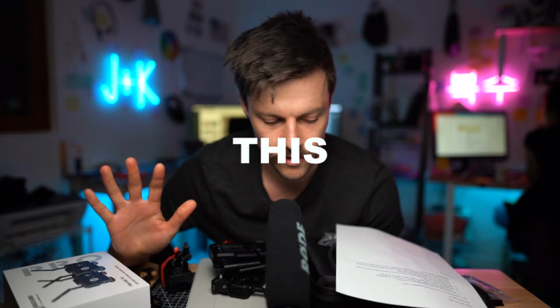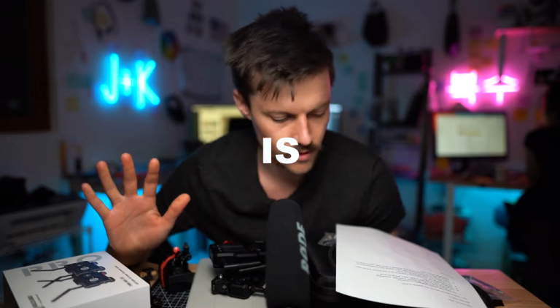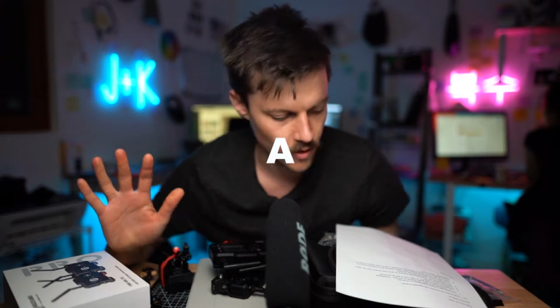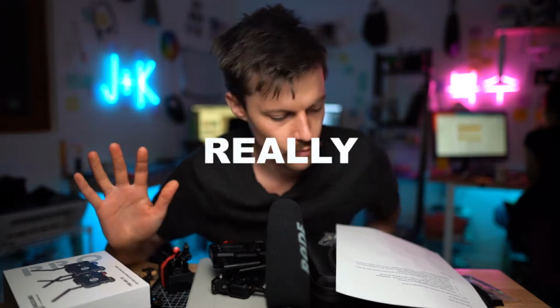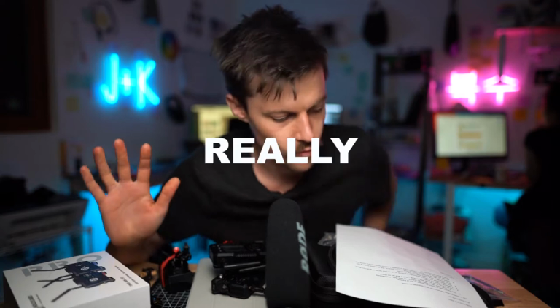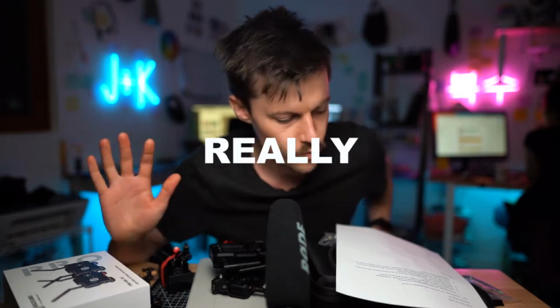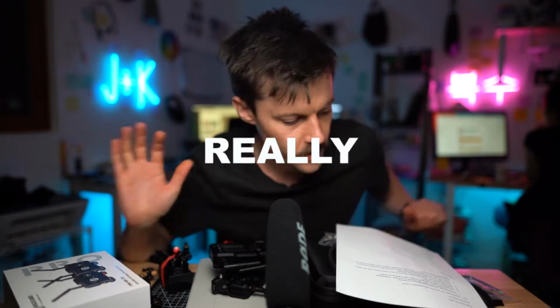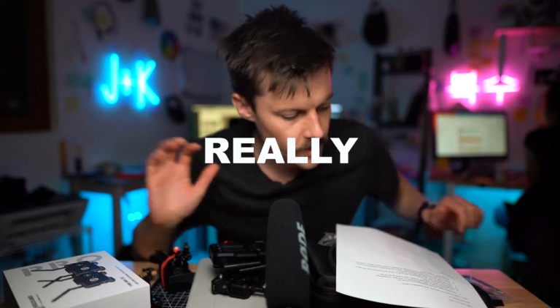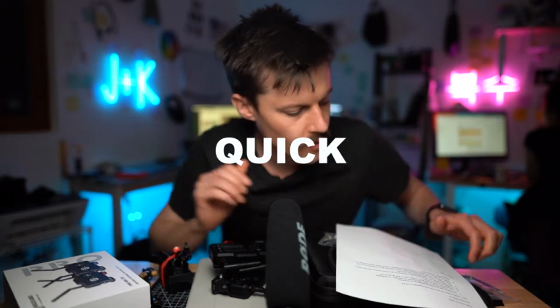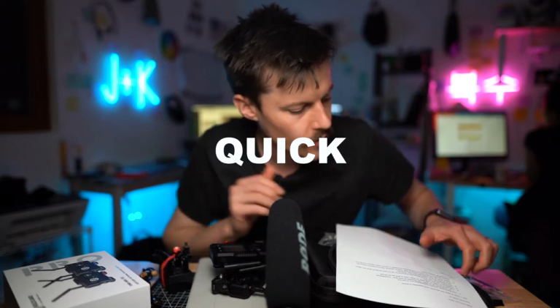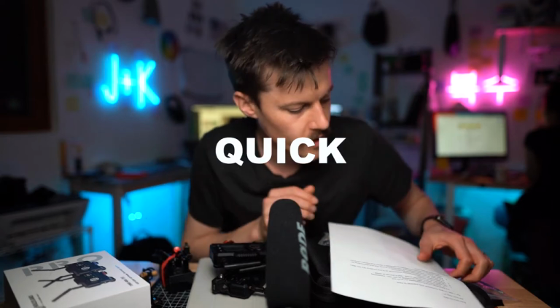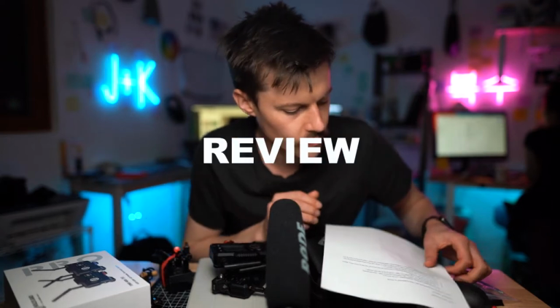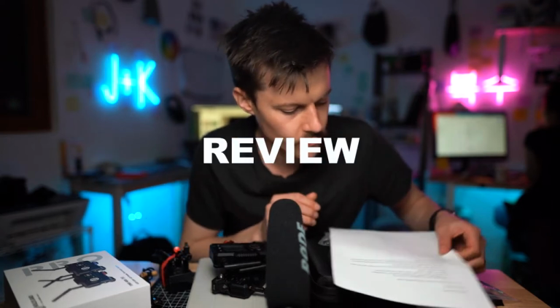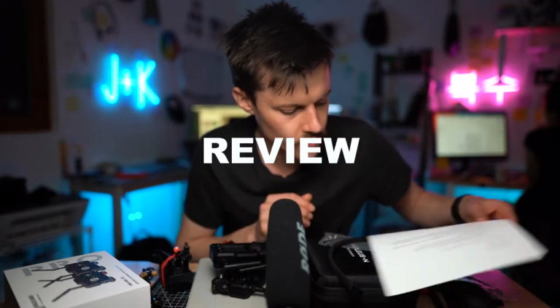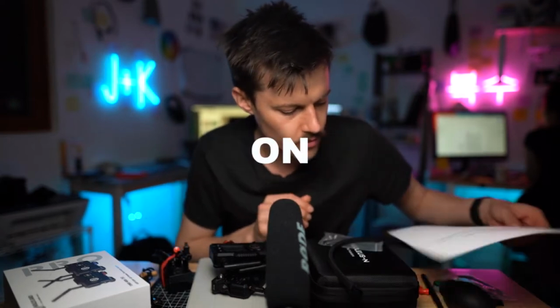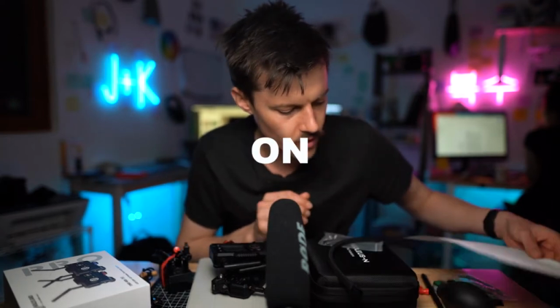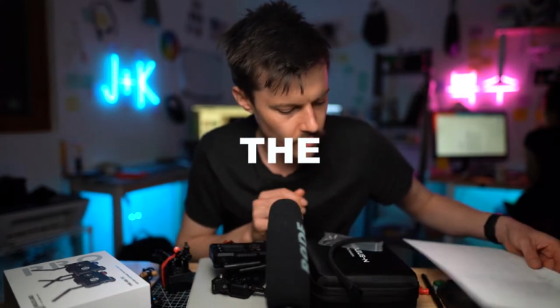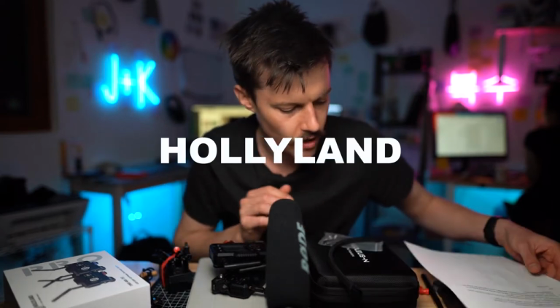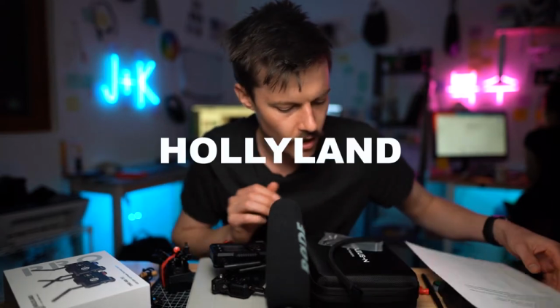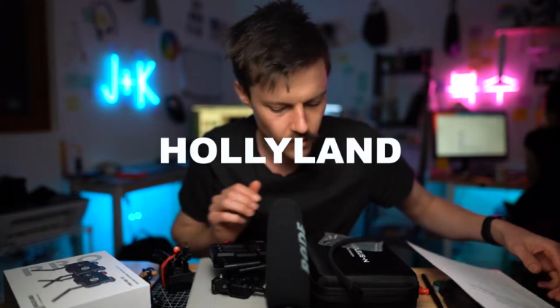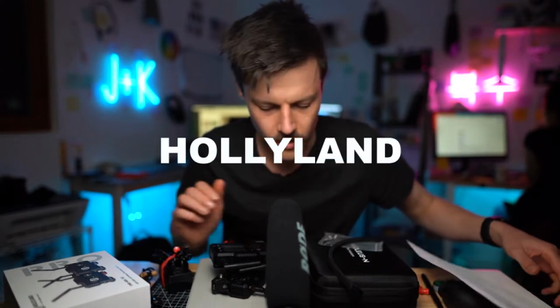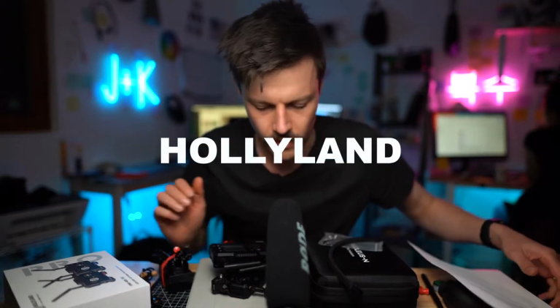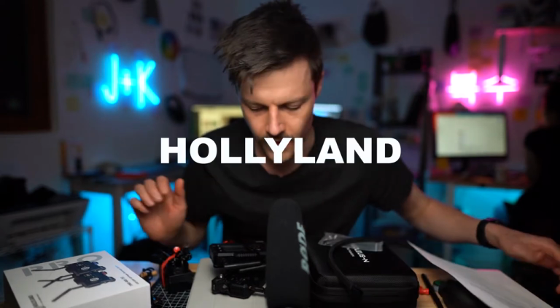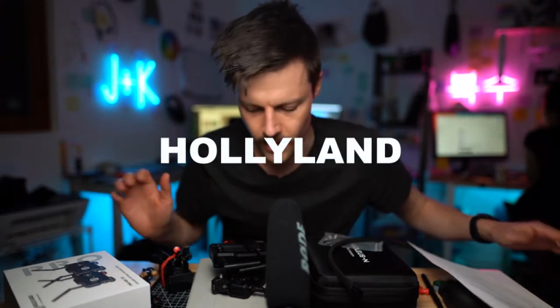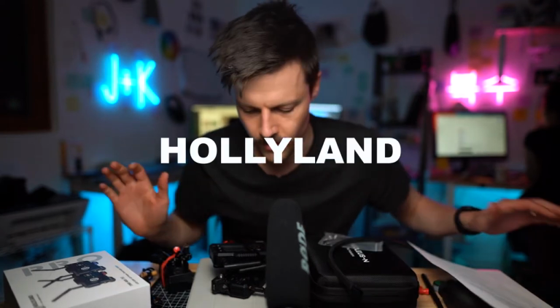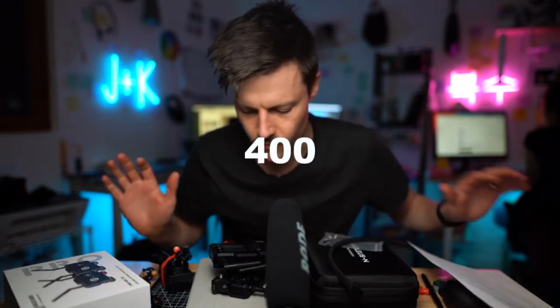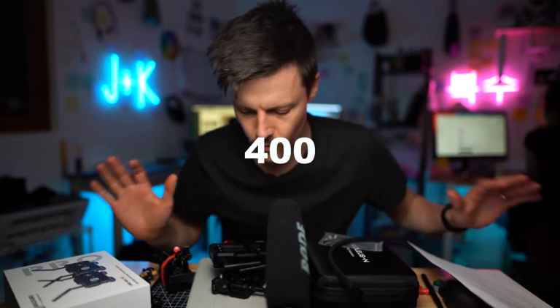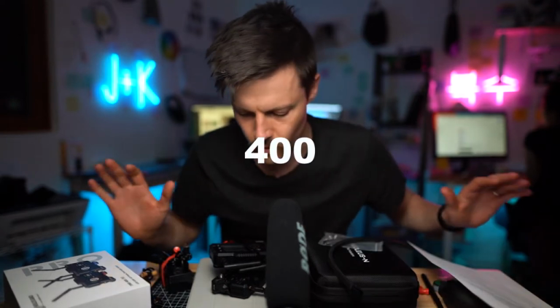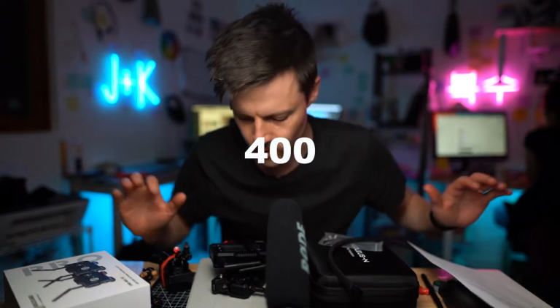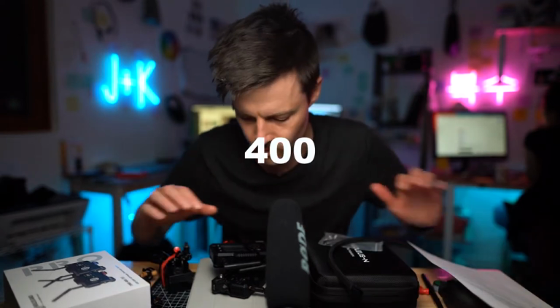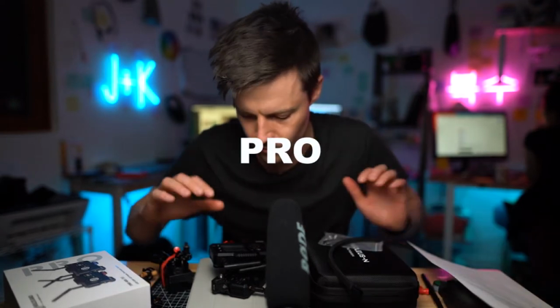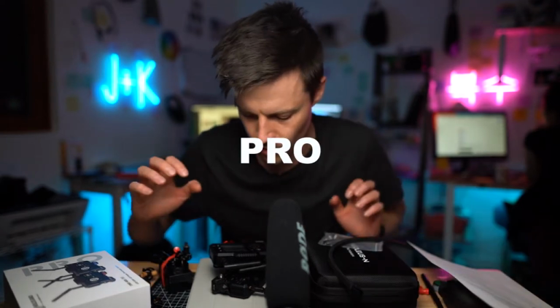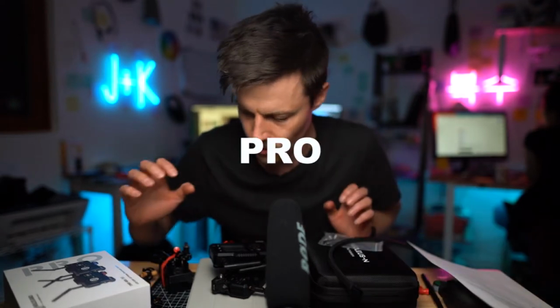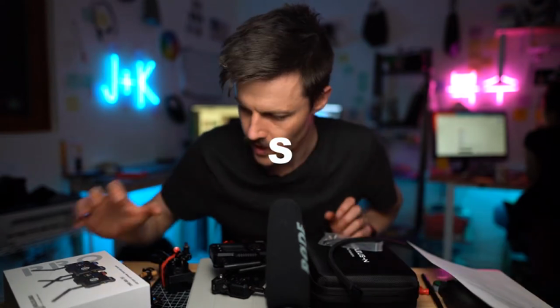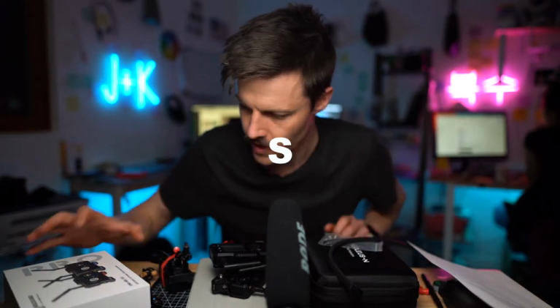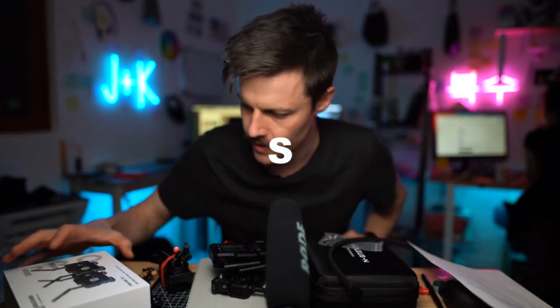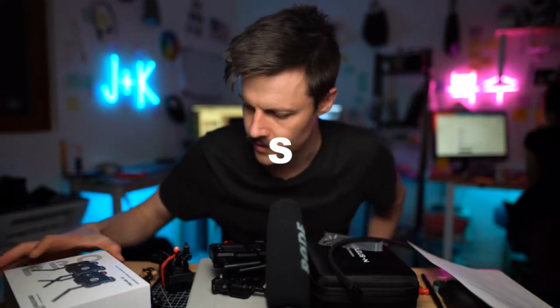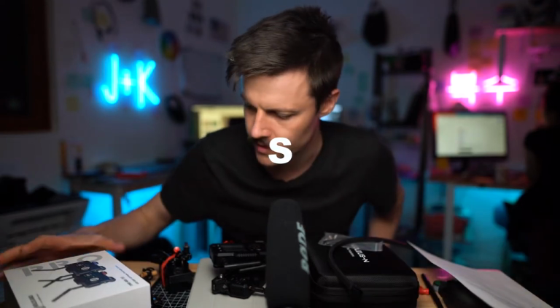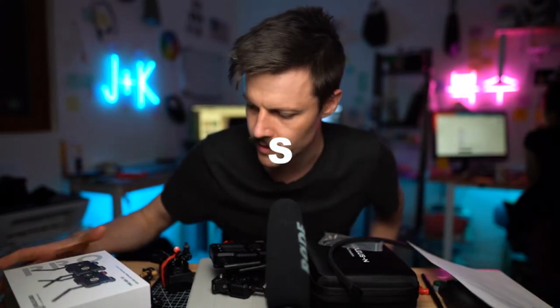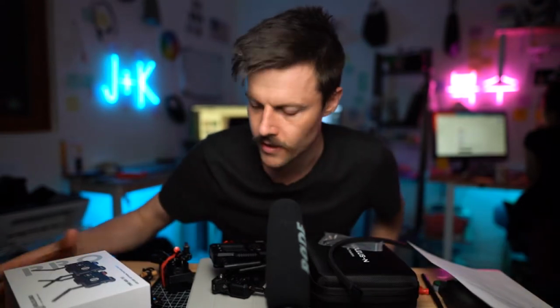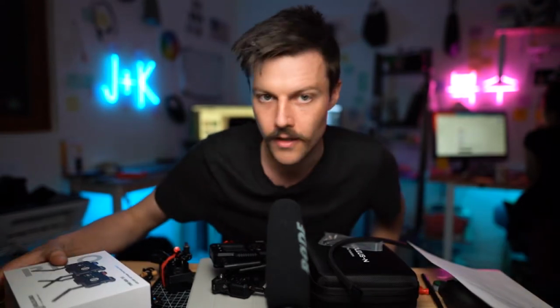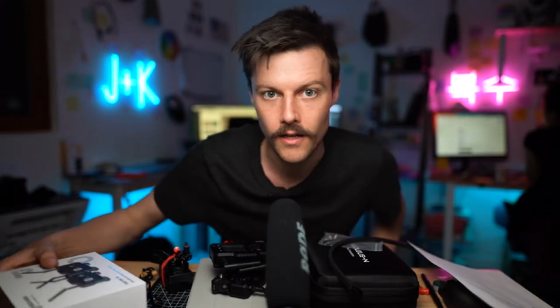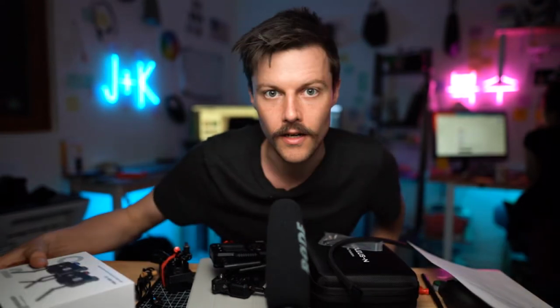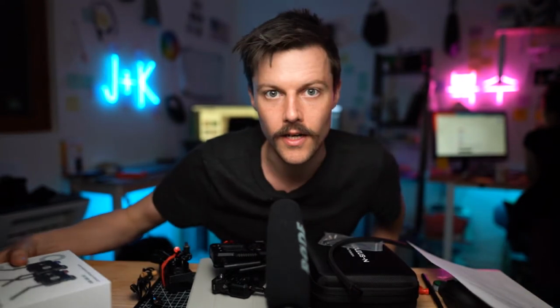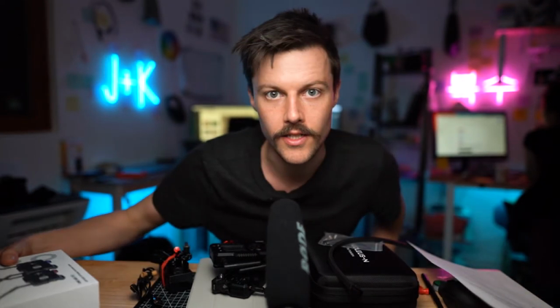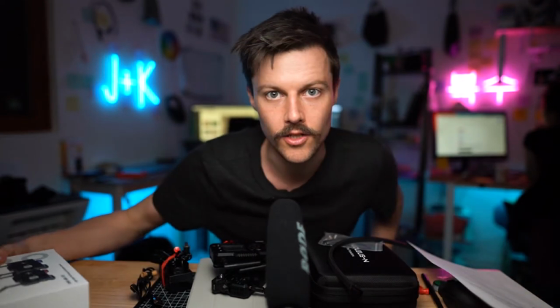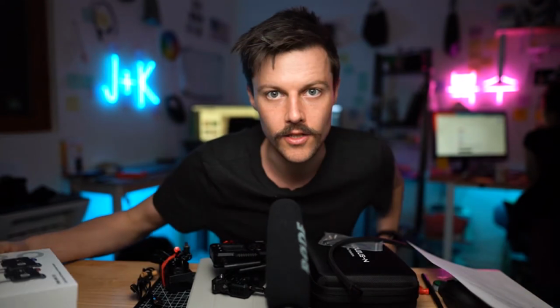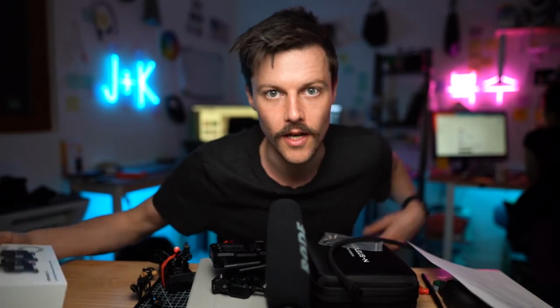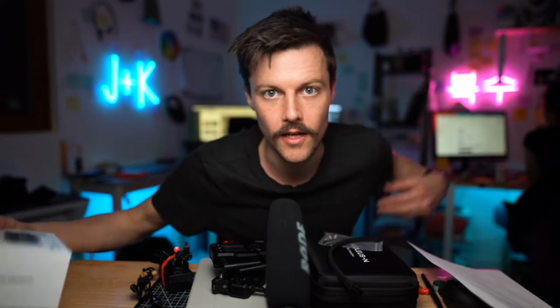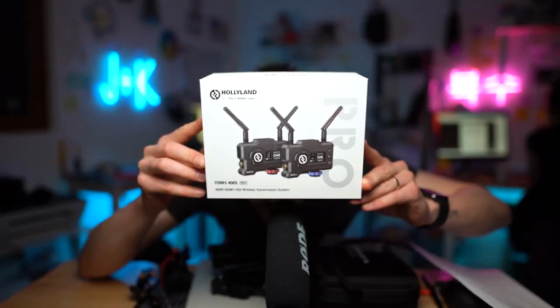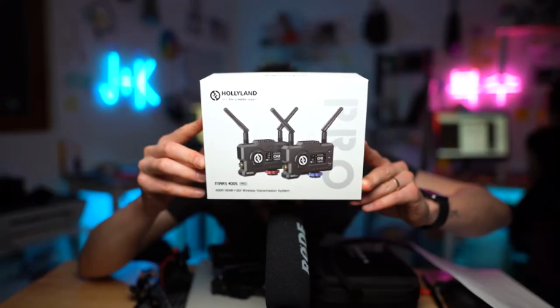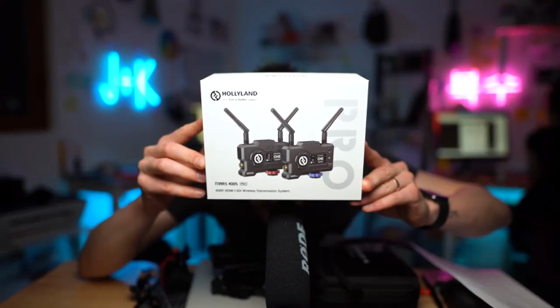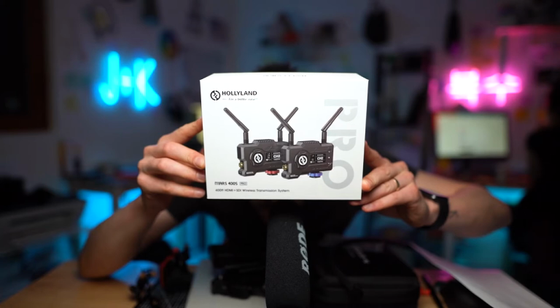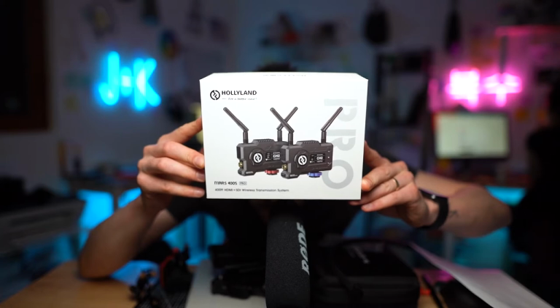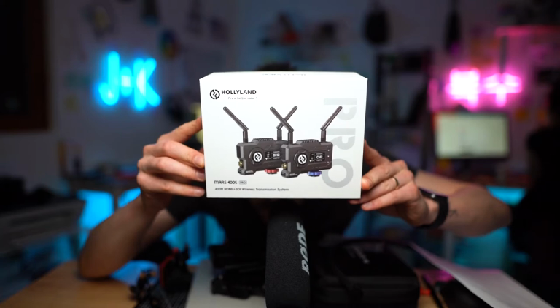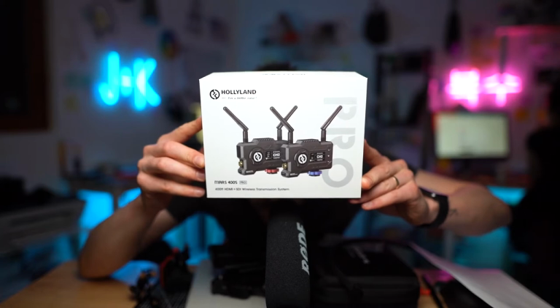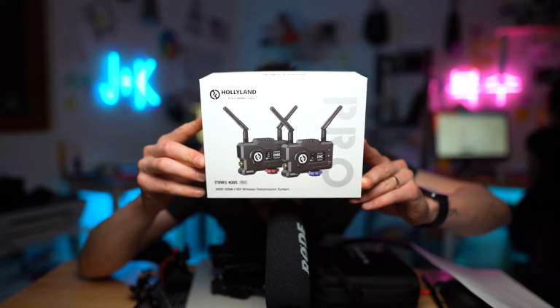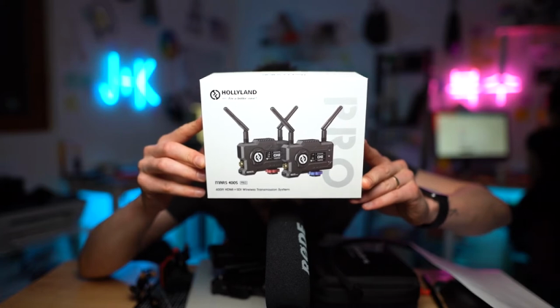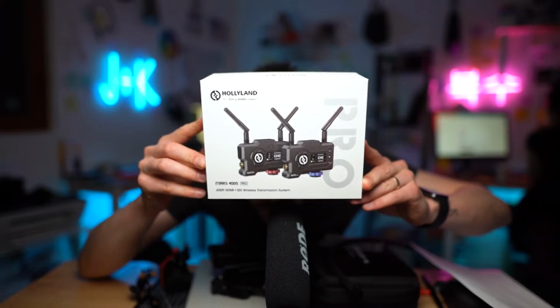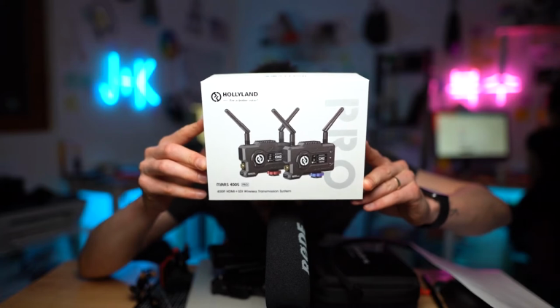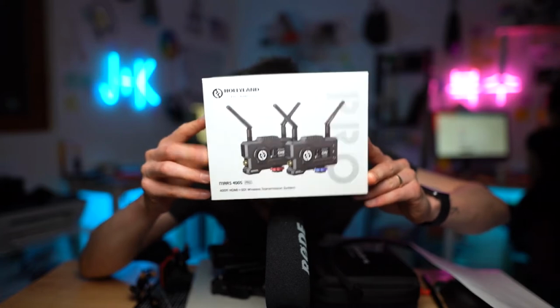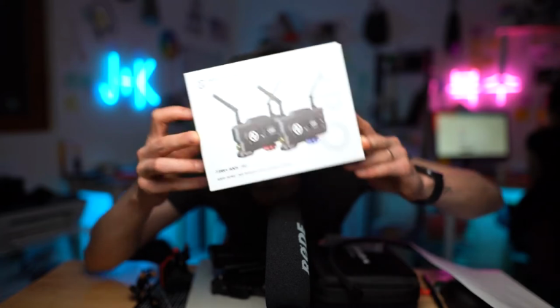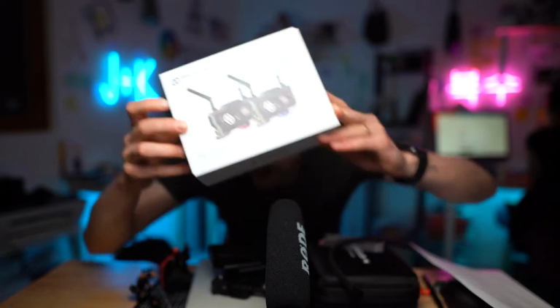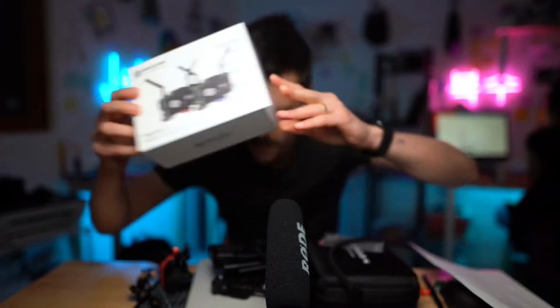This is a really quick review on the Holliland 400 Pro S. I just got it and I've been using it on shoots recently.